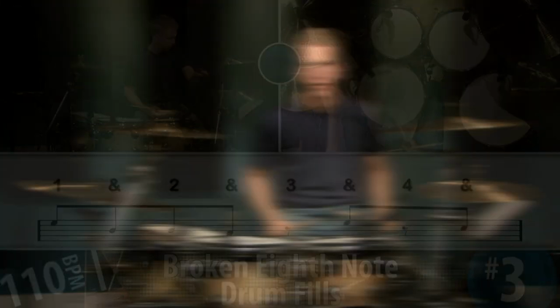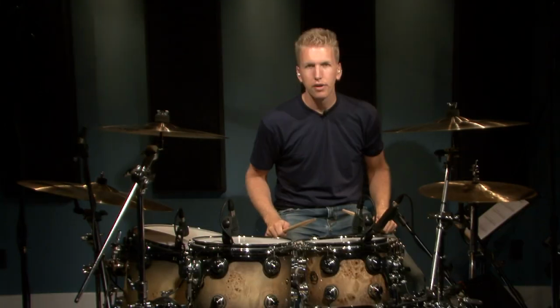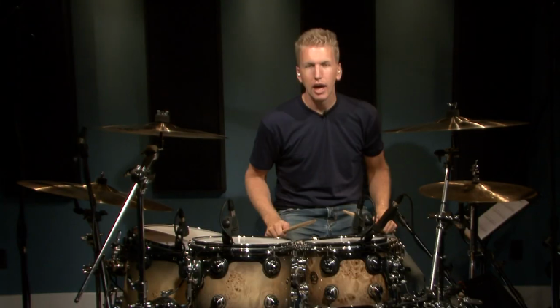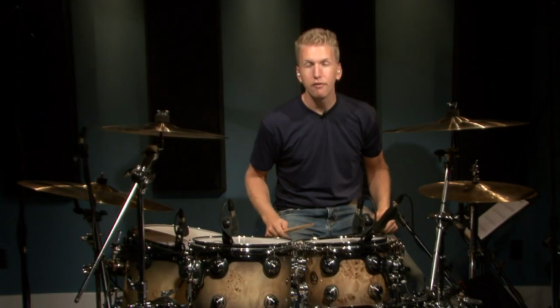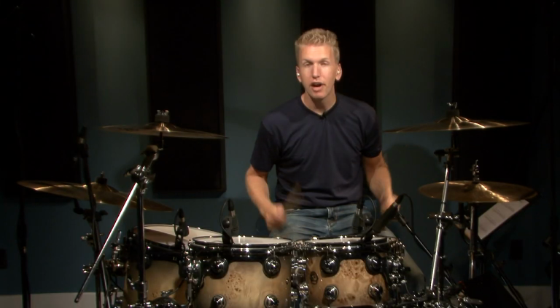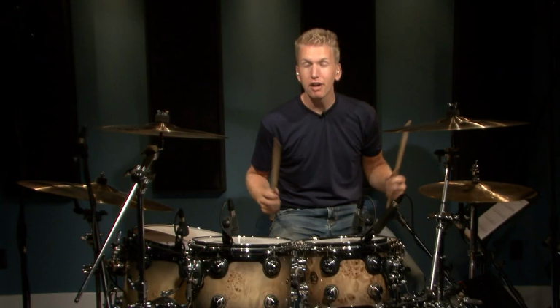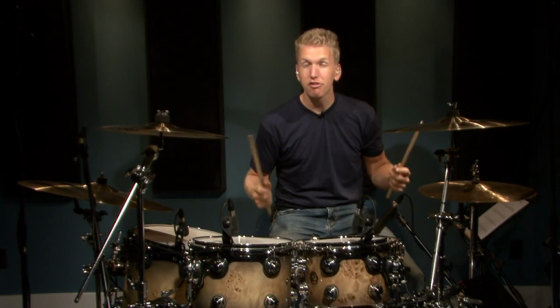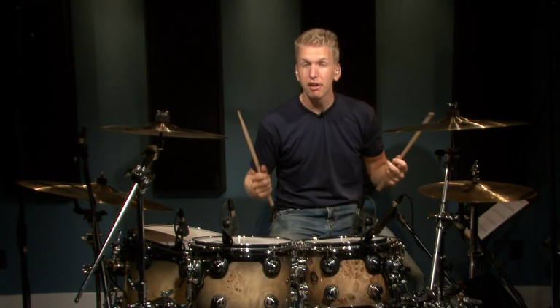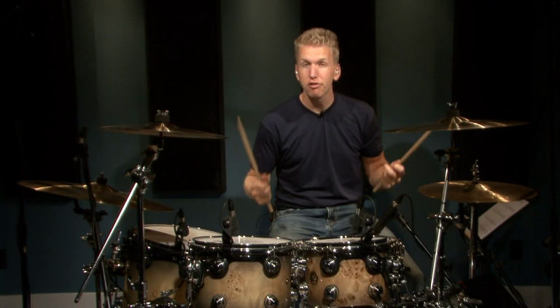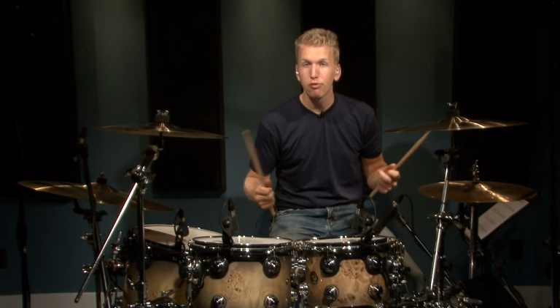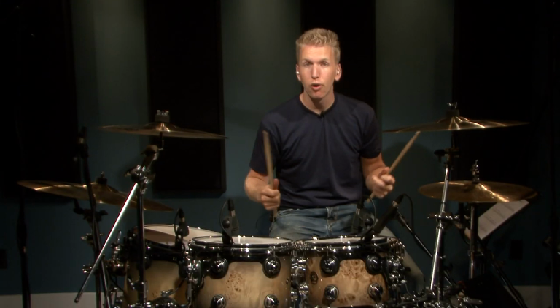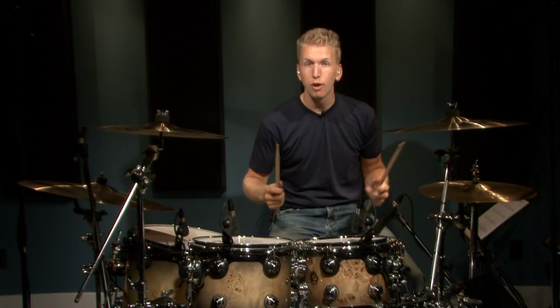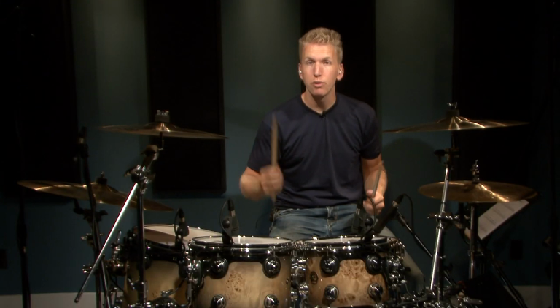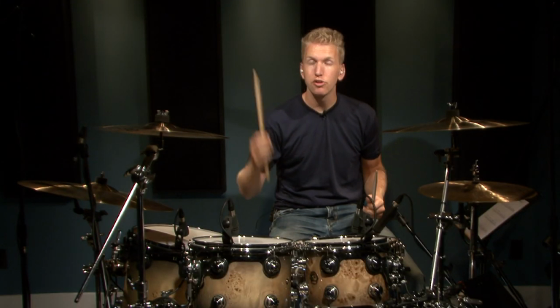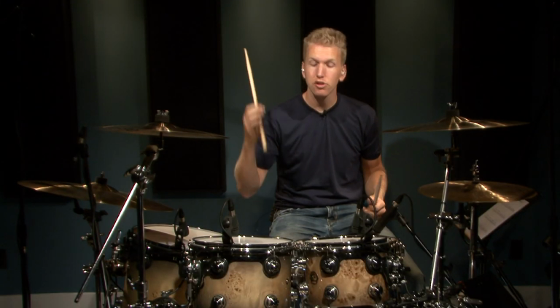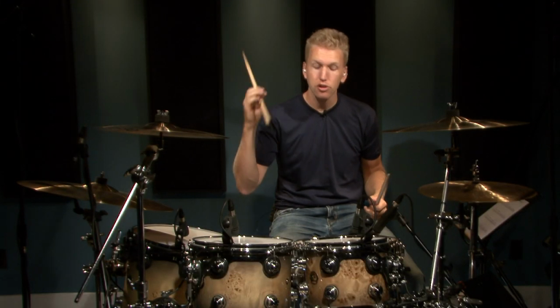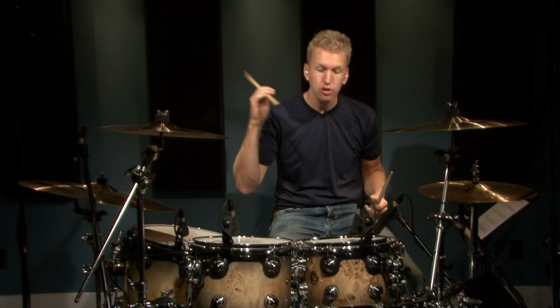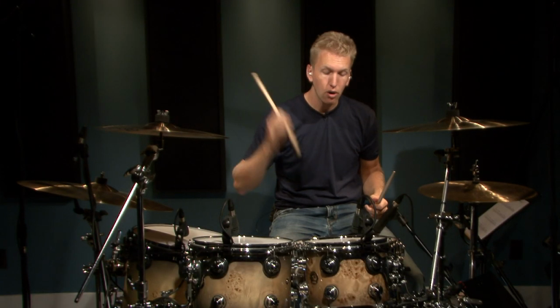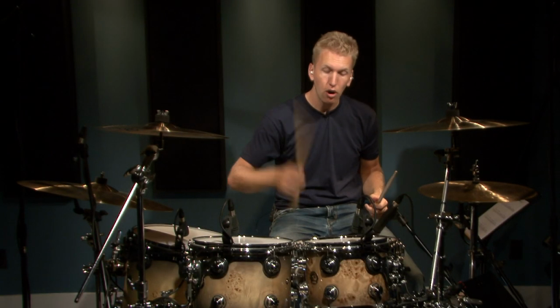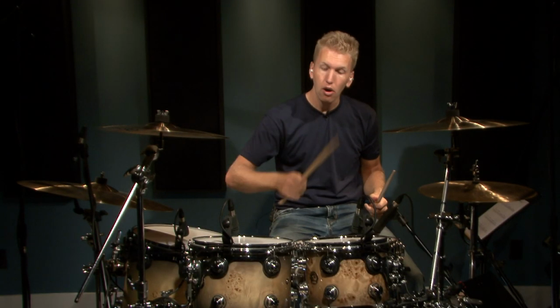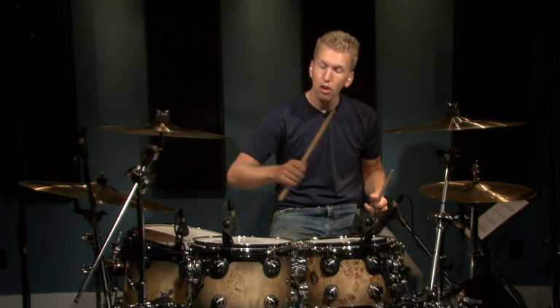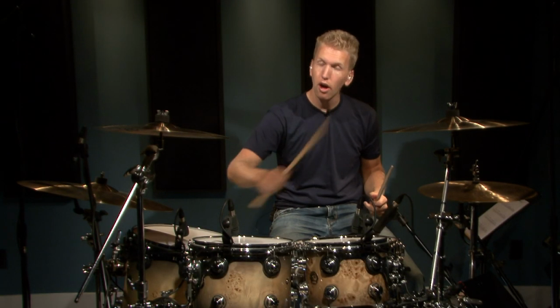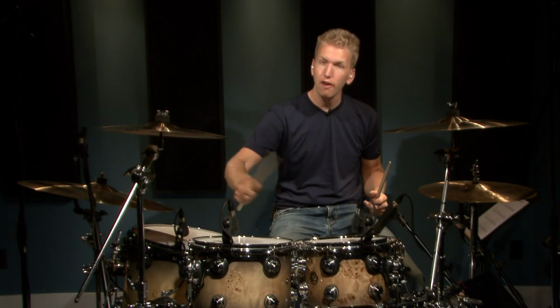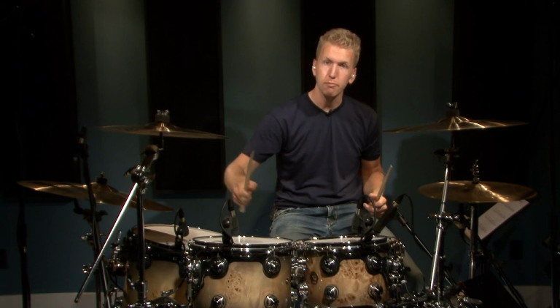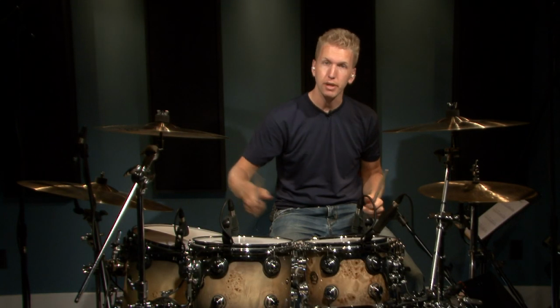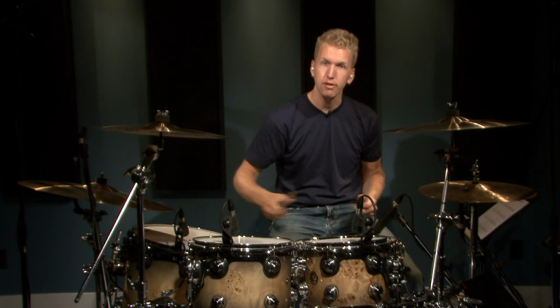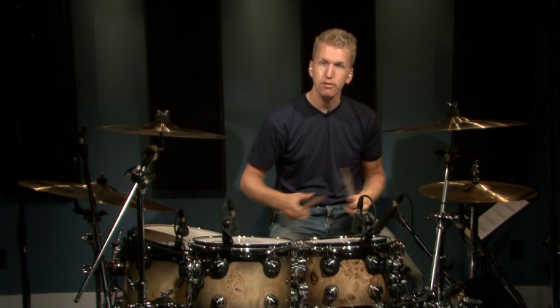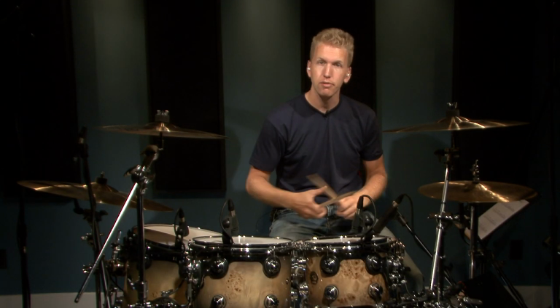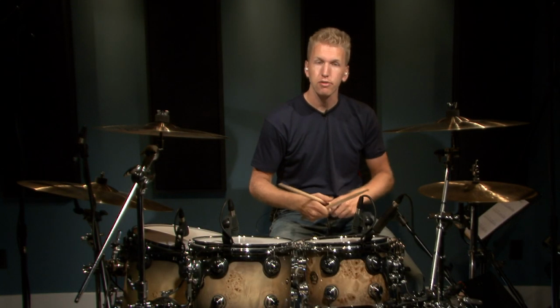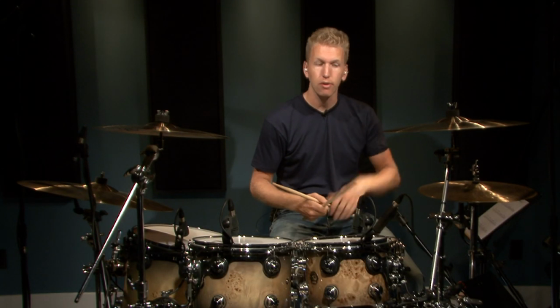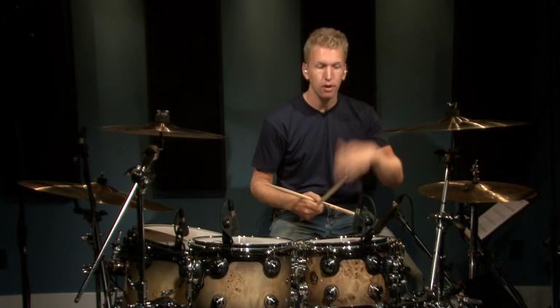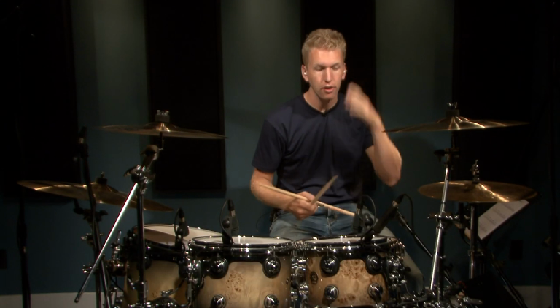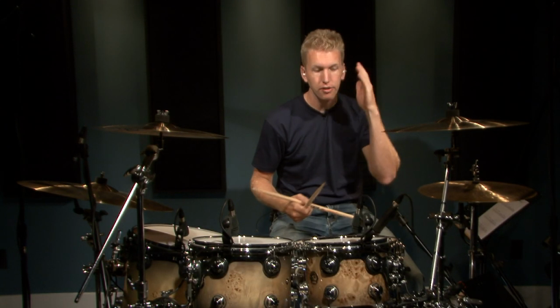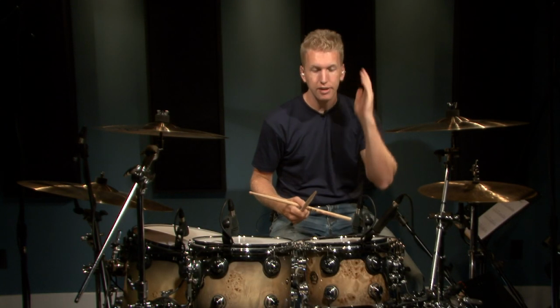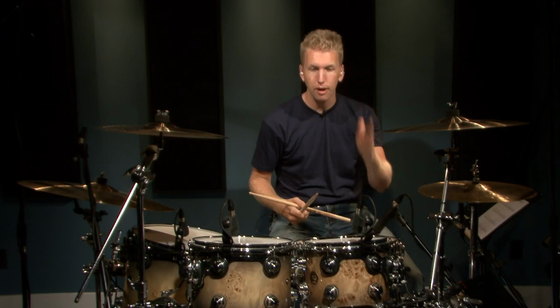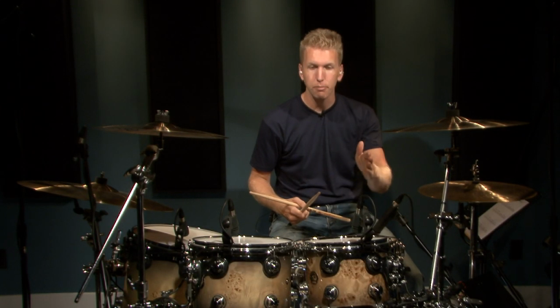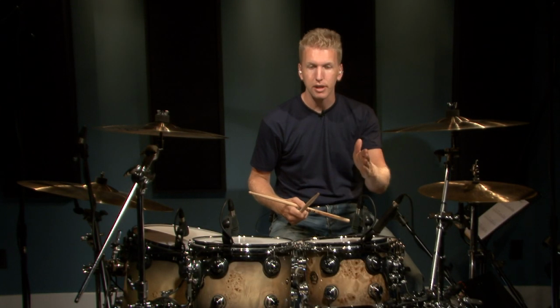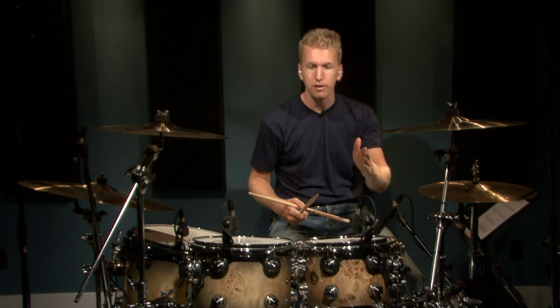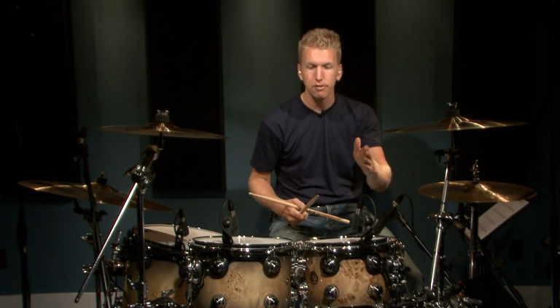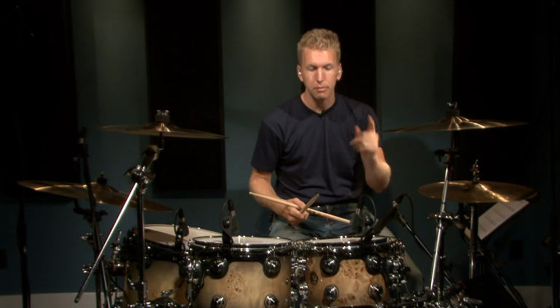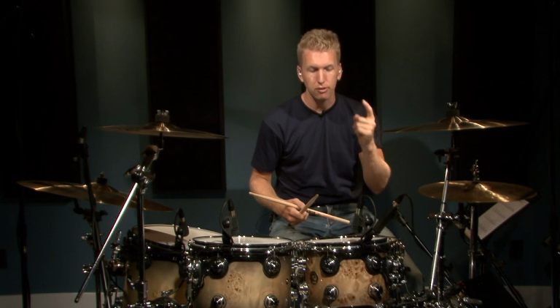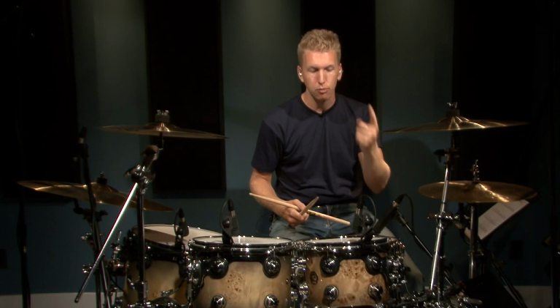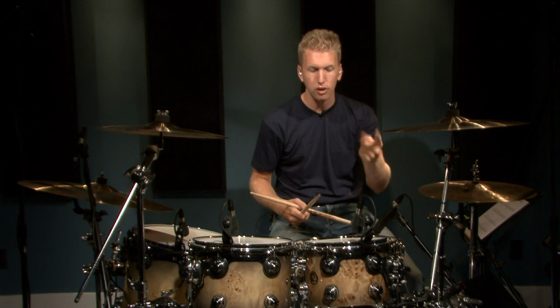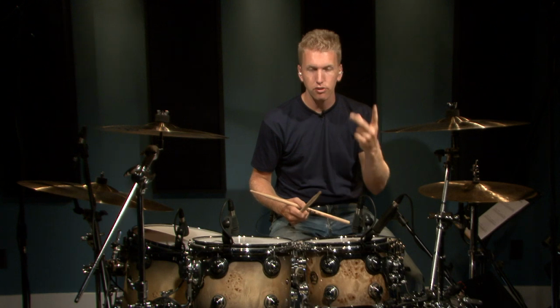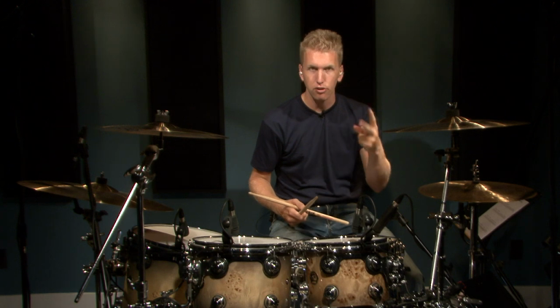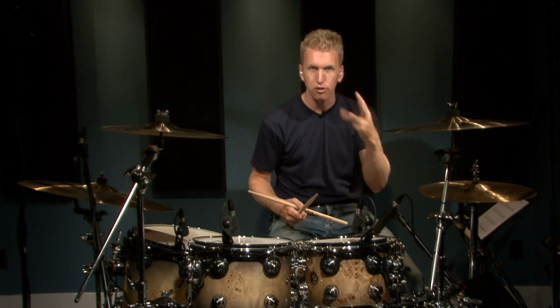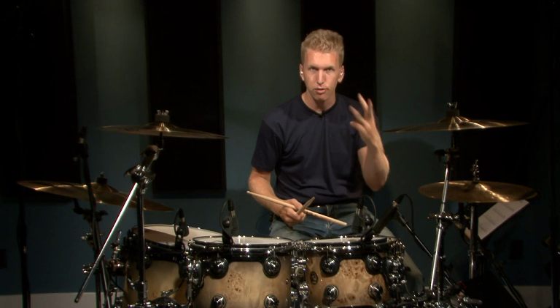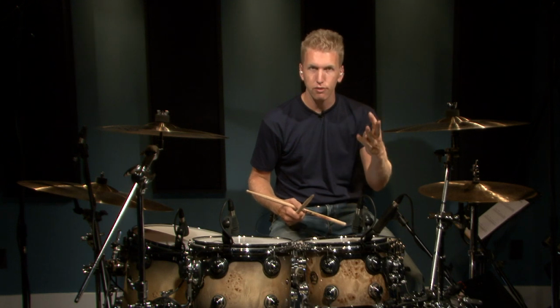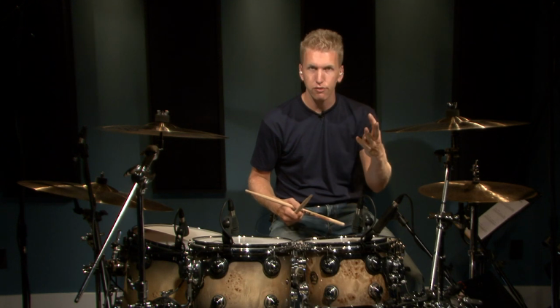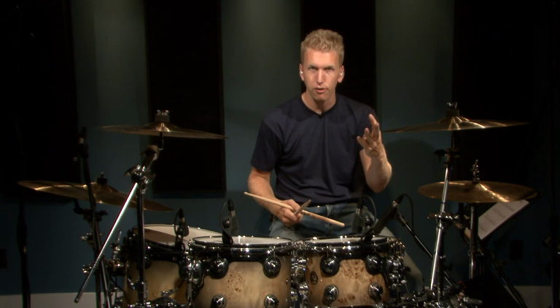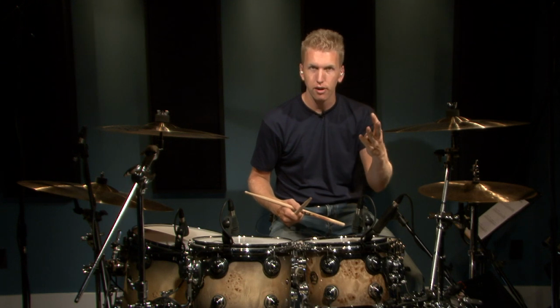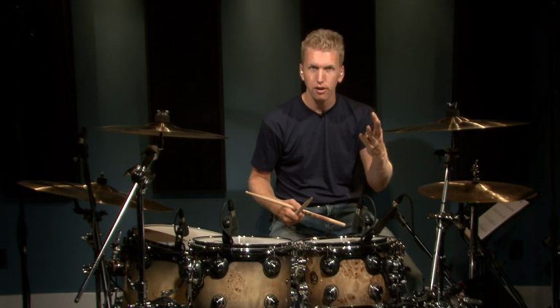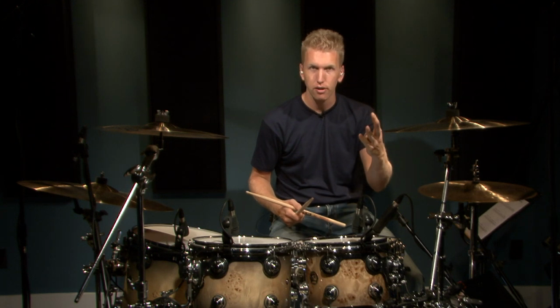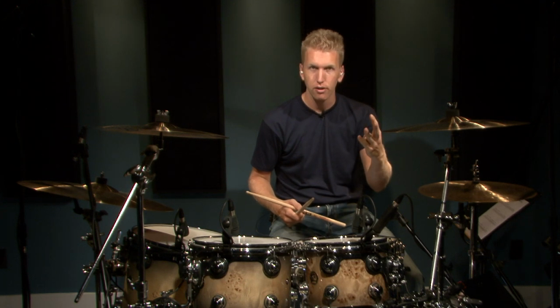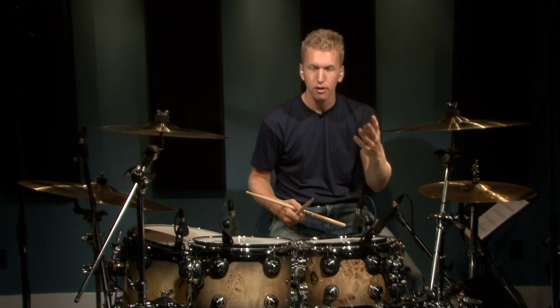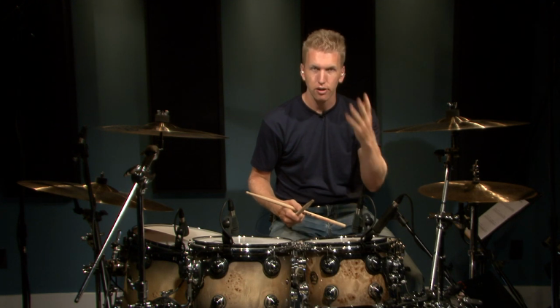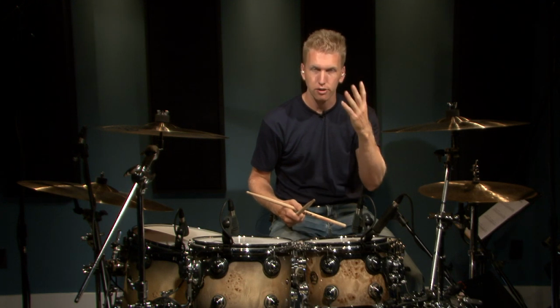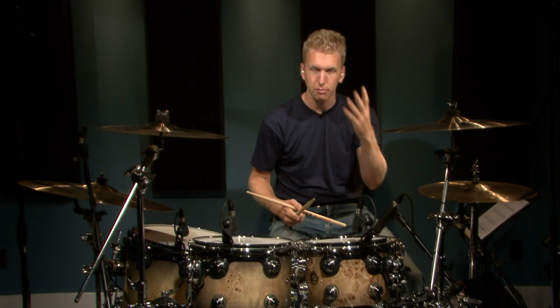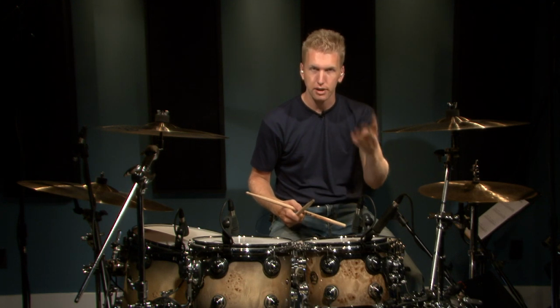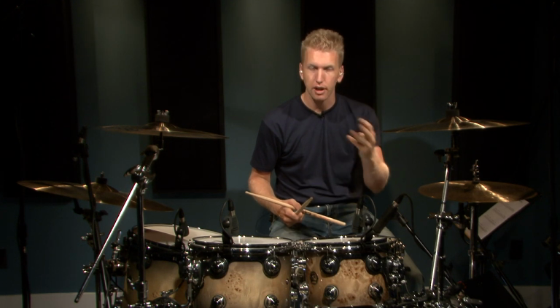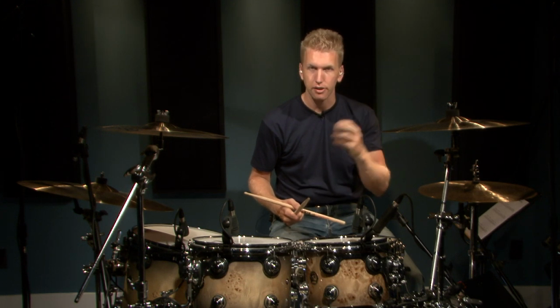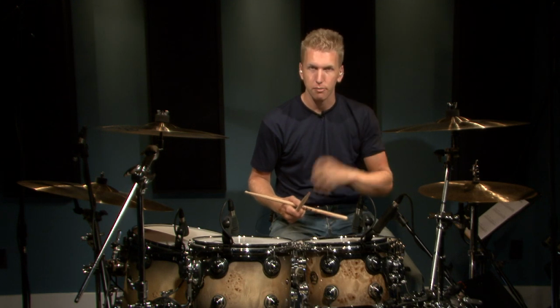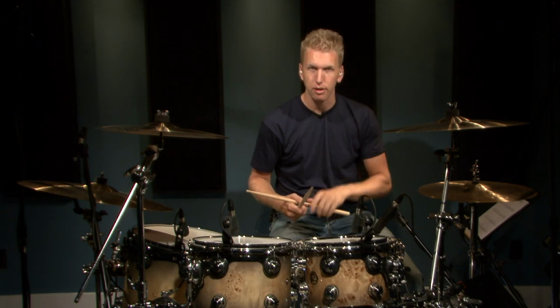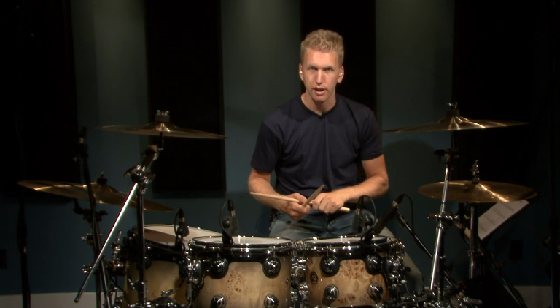For exercise four, we're just going to do all off beats. So on all the down beats — on beats one, two, three, four — there's going to be nothing played.